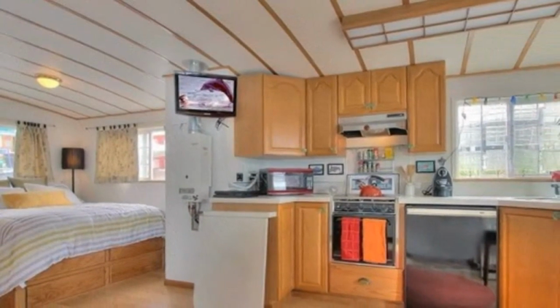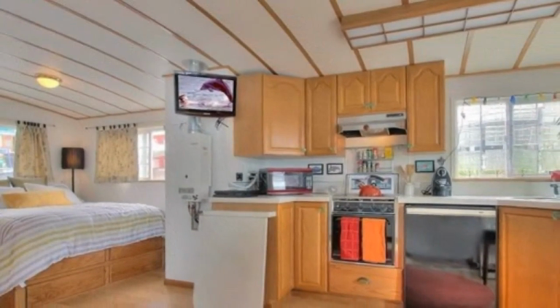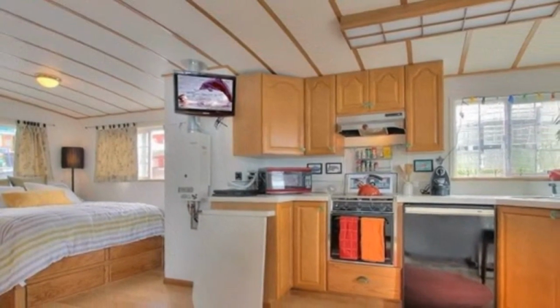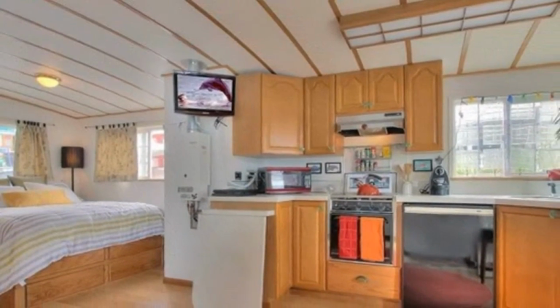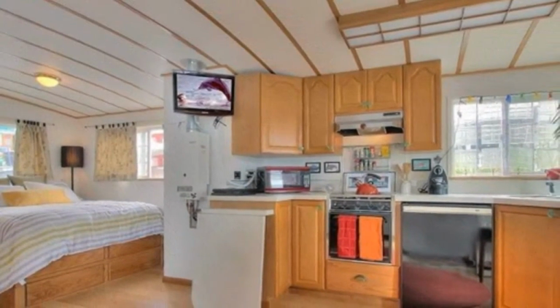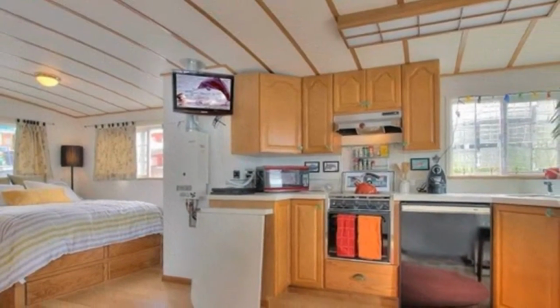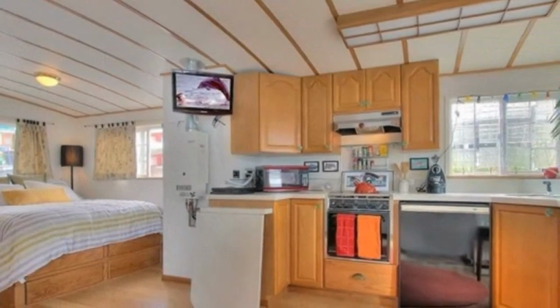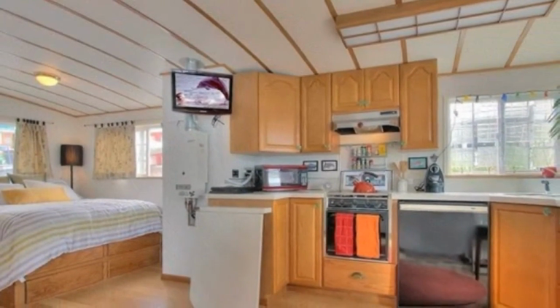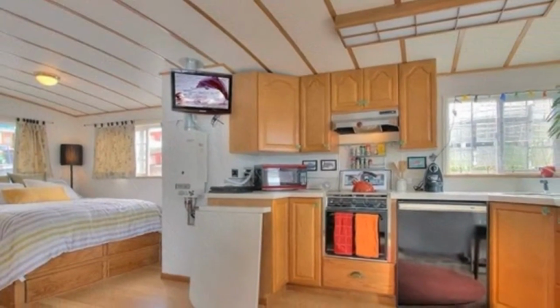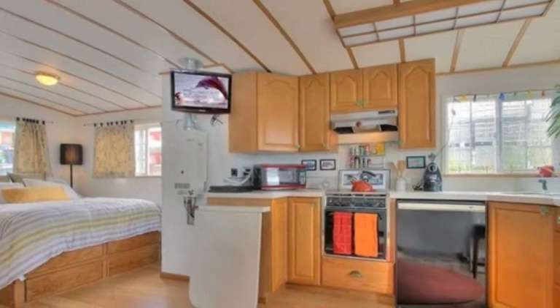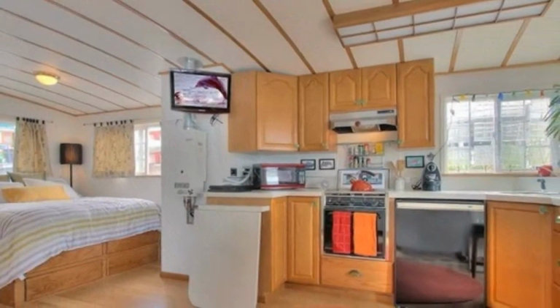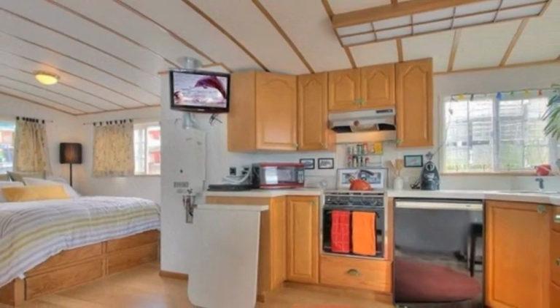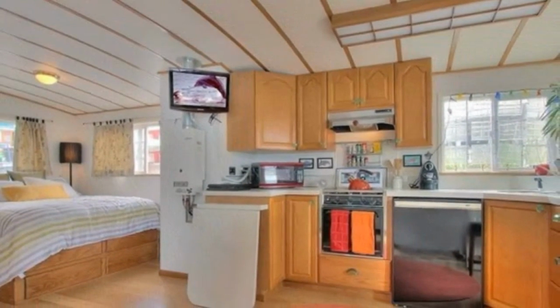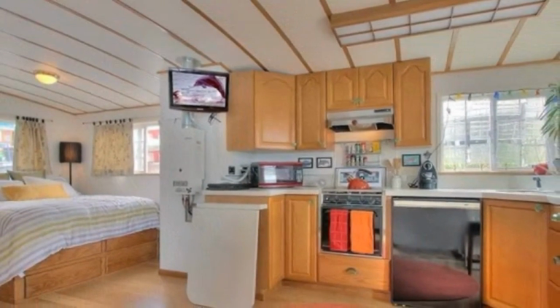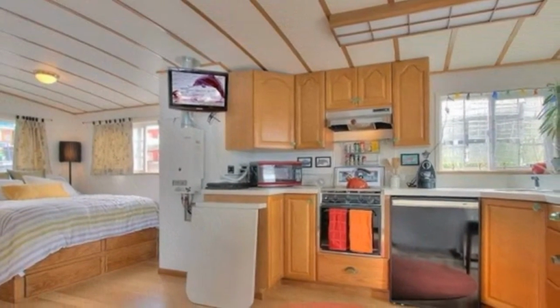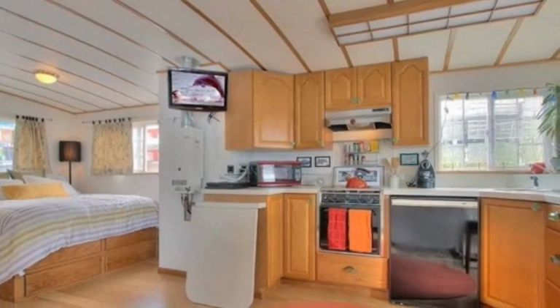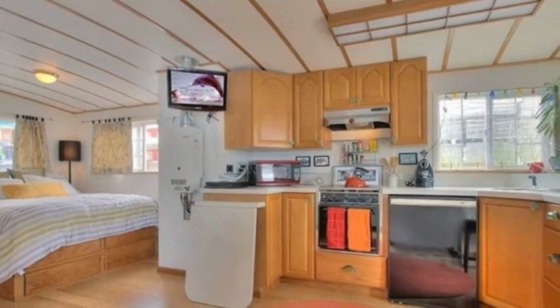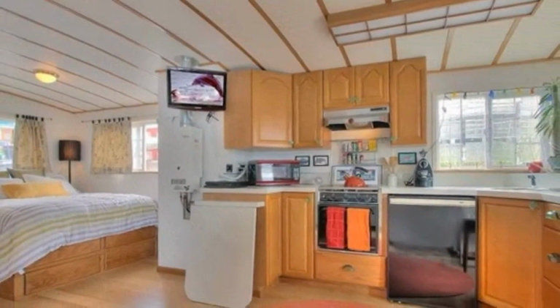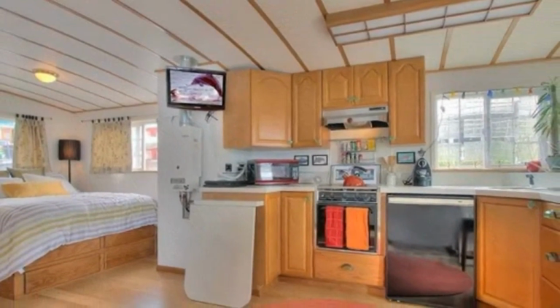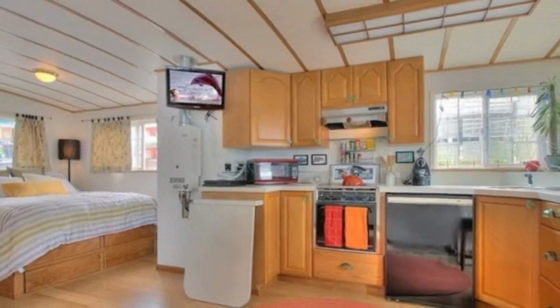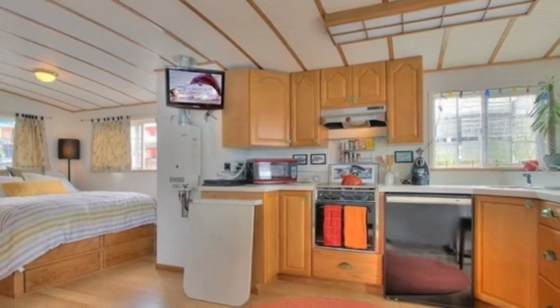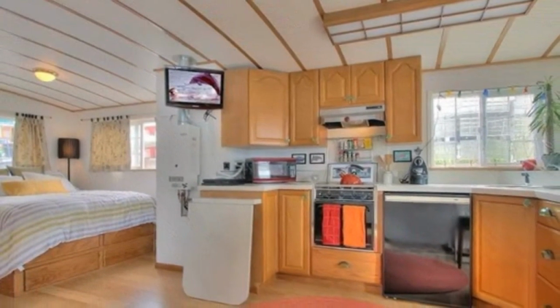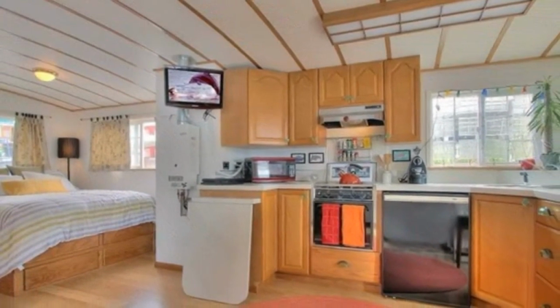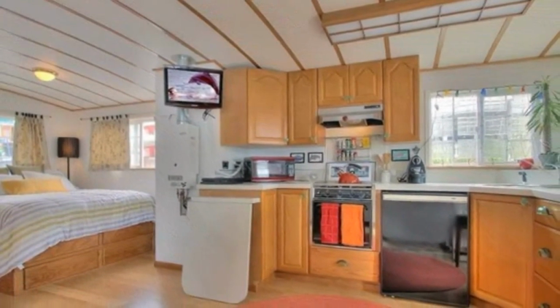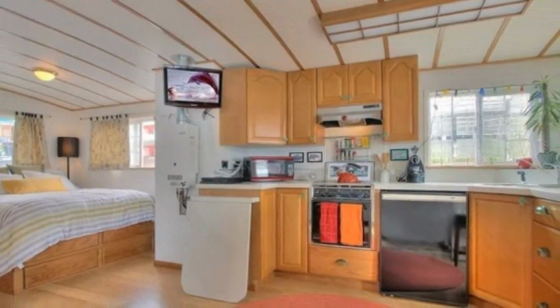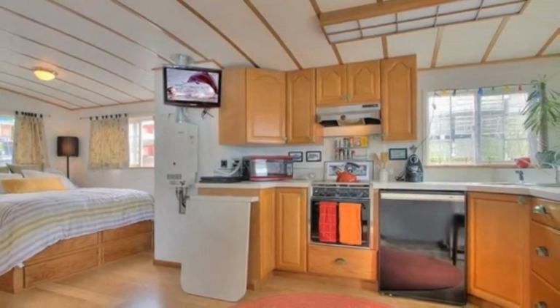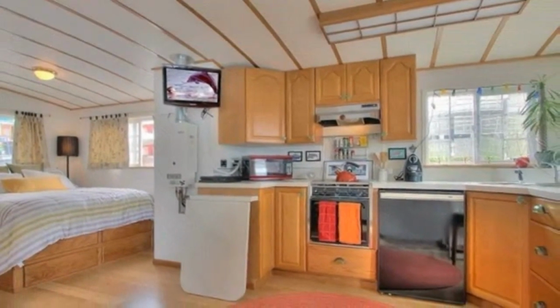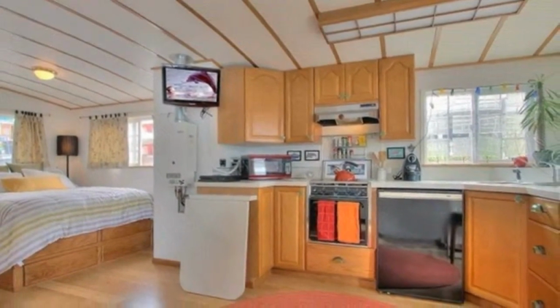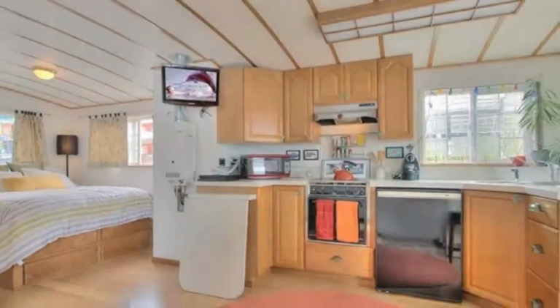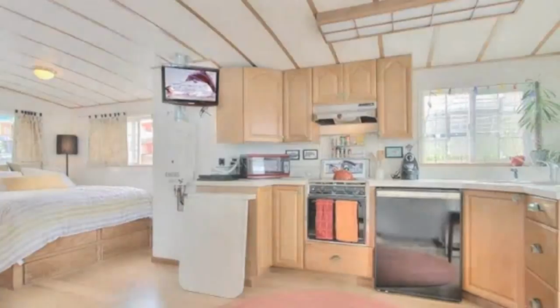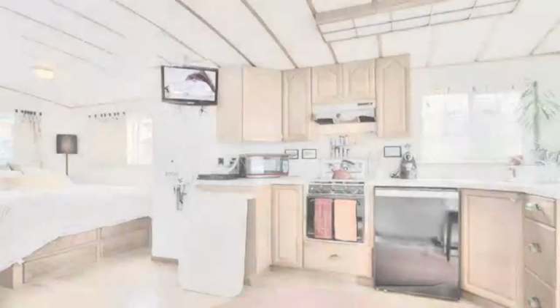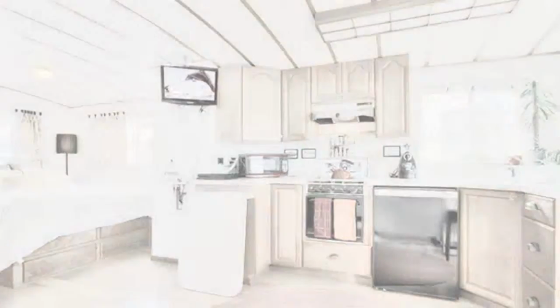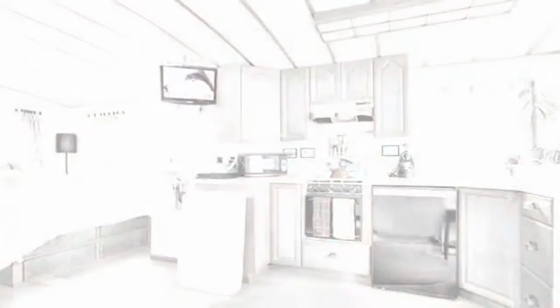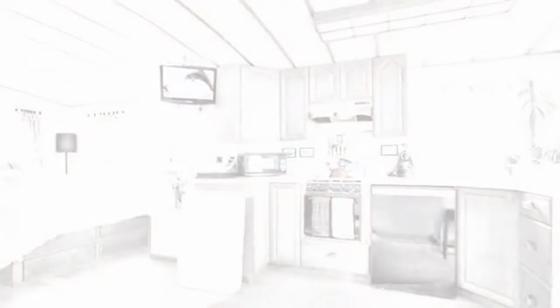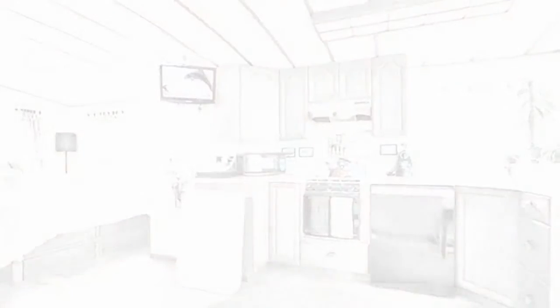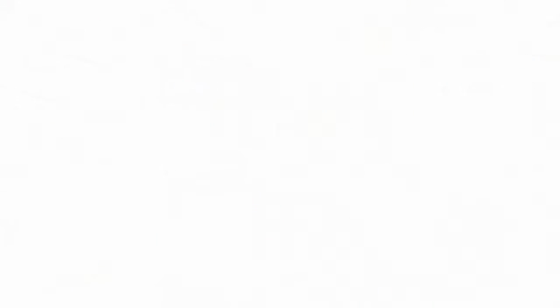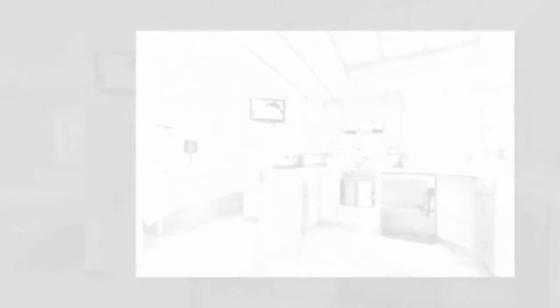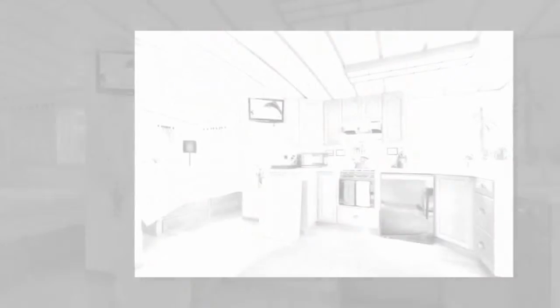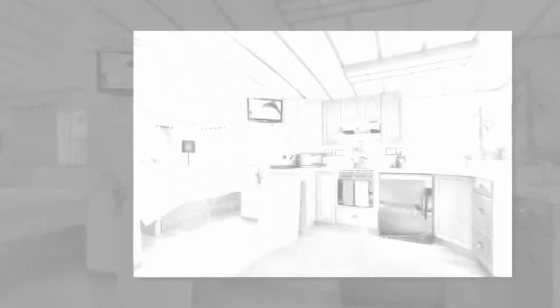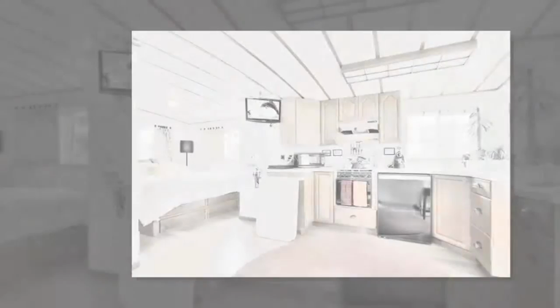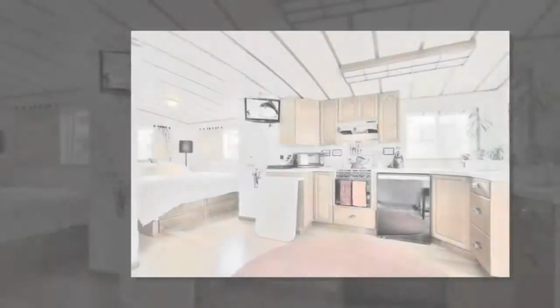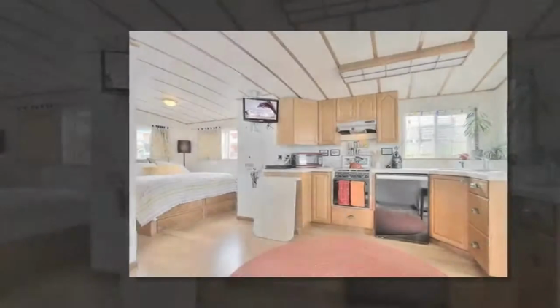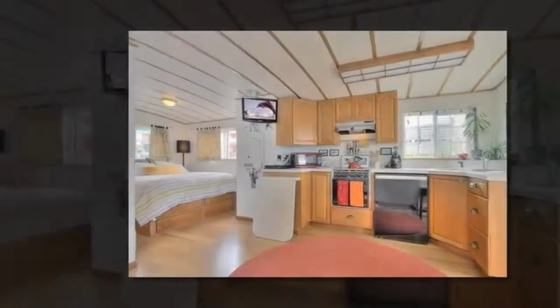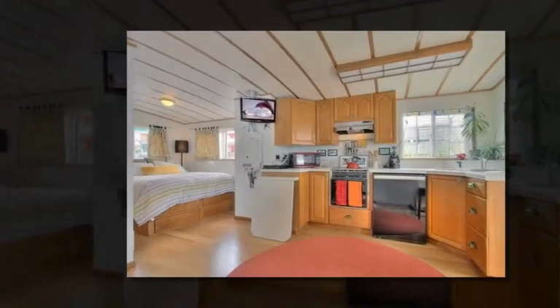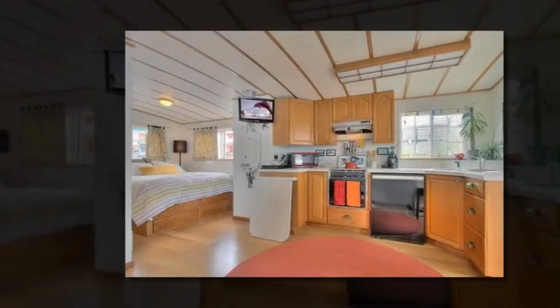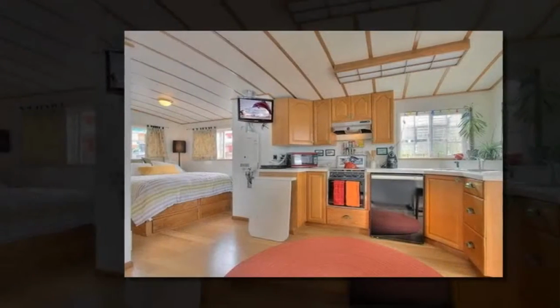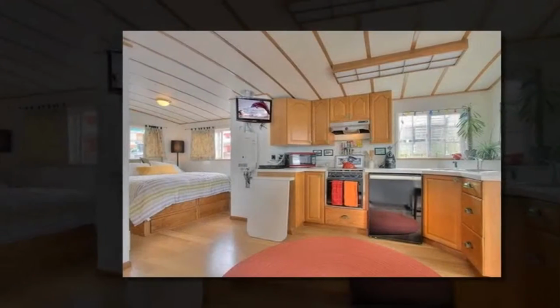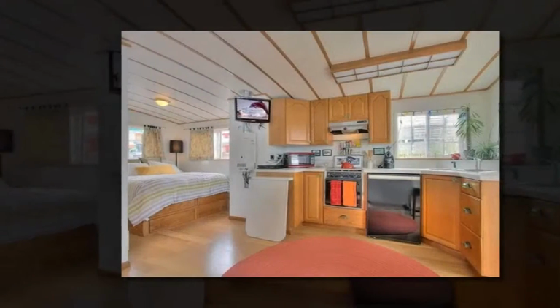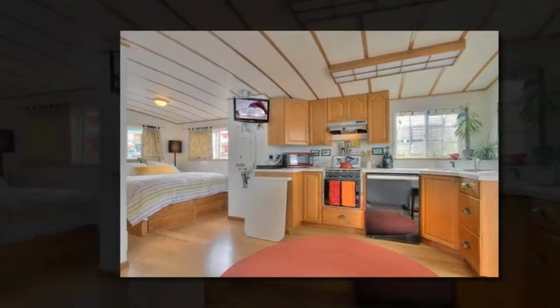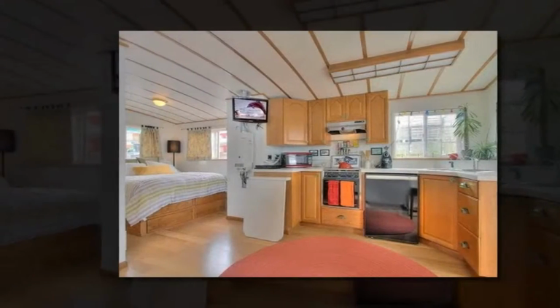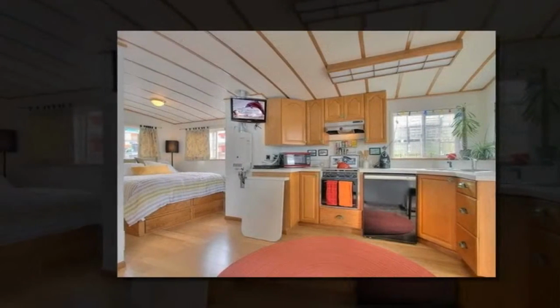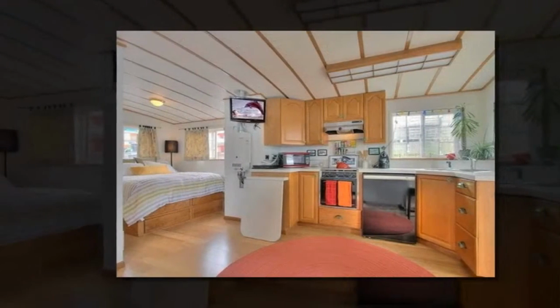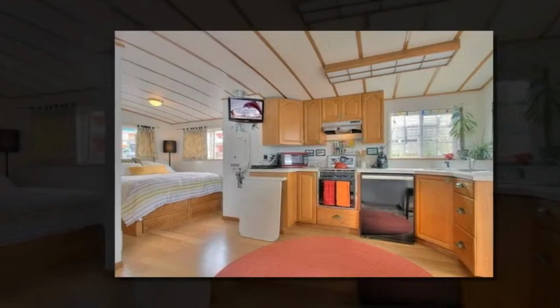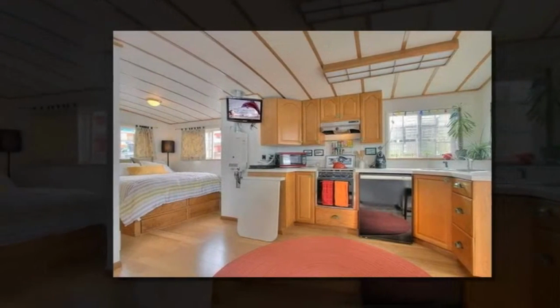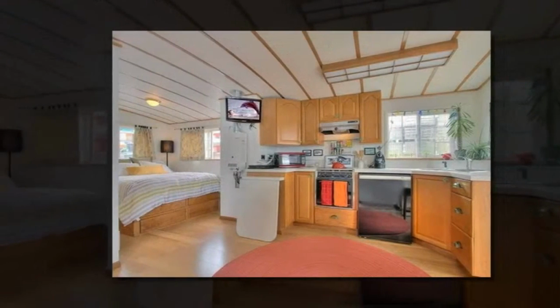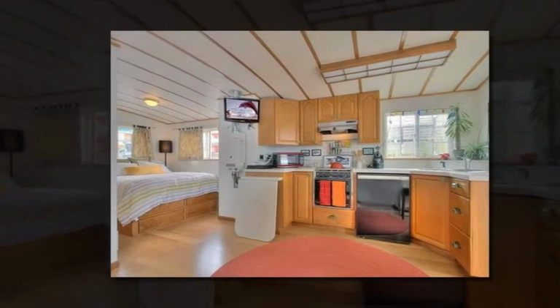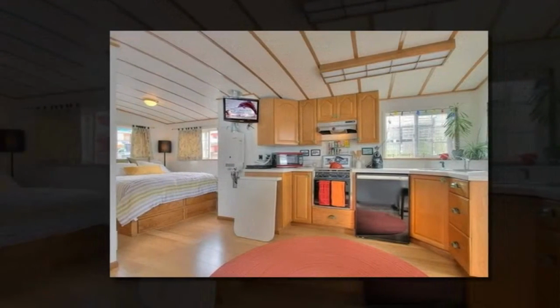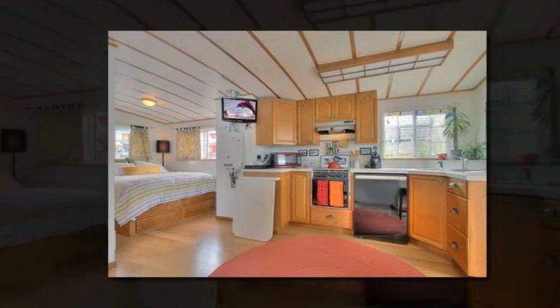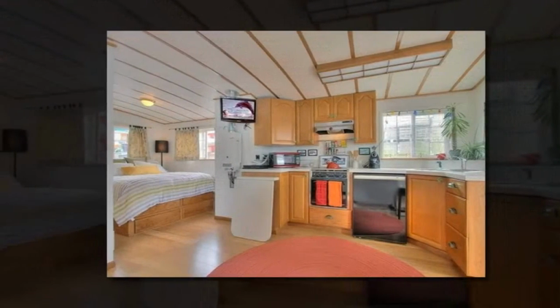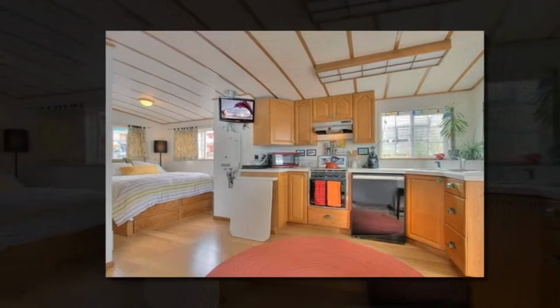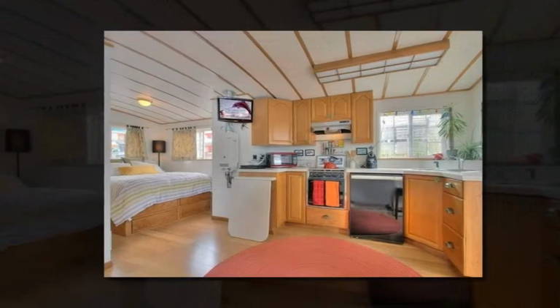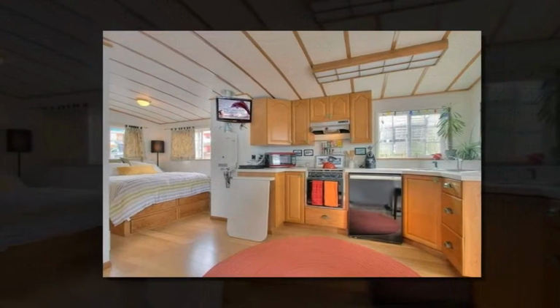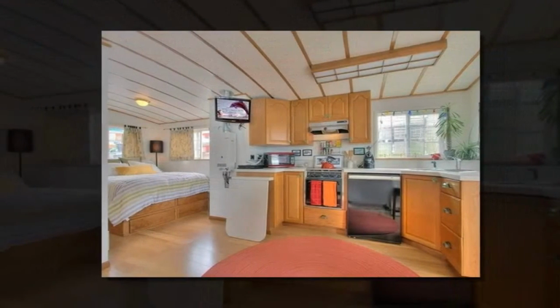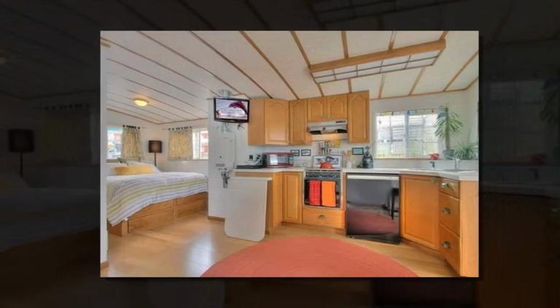Through the front door you will see there are lots of windows all around to bring in natural sunlight into the large spacious living room.